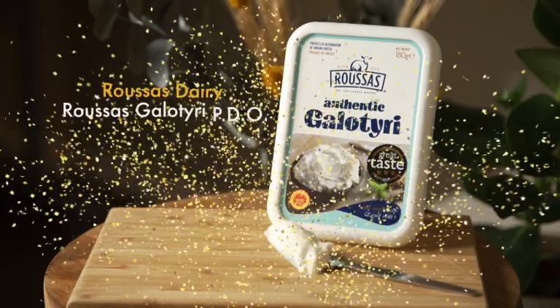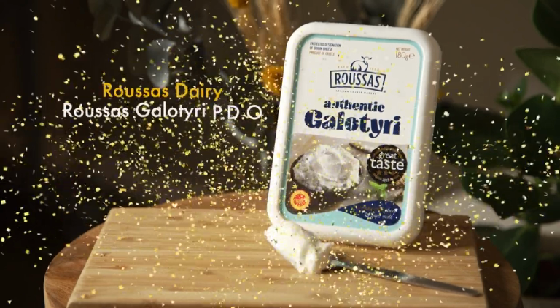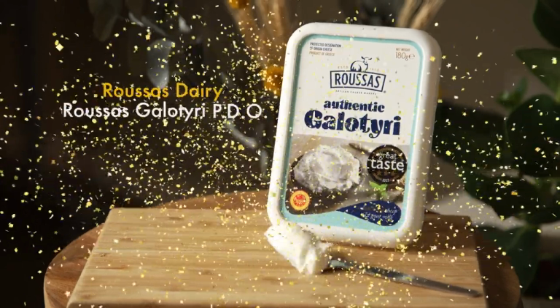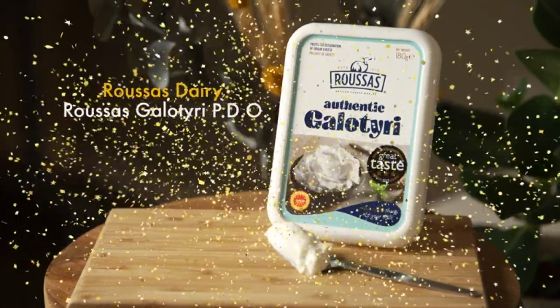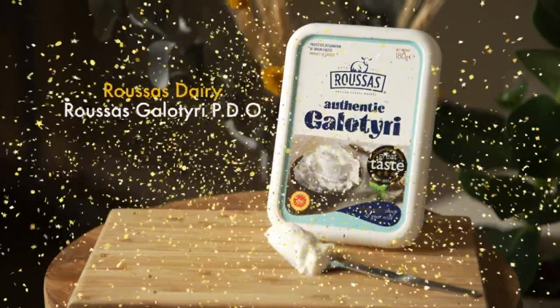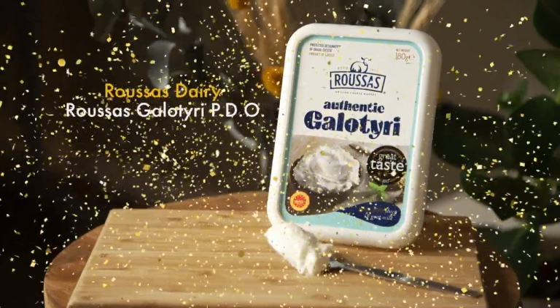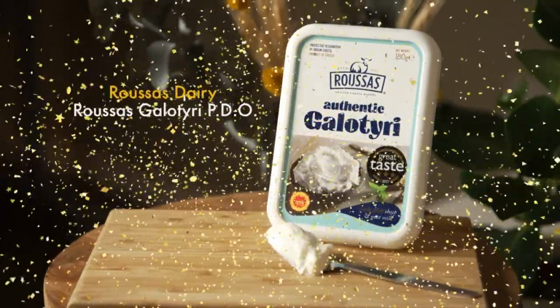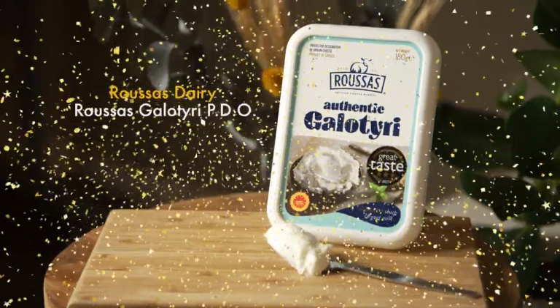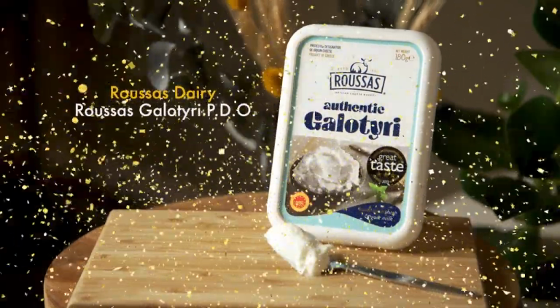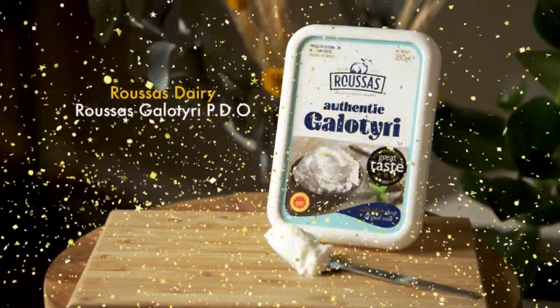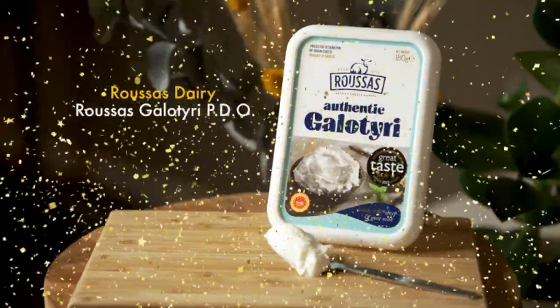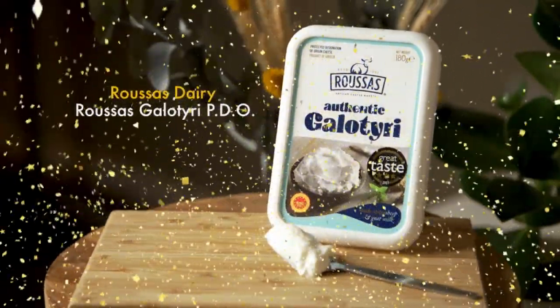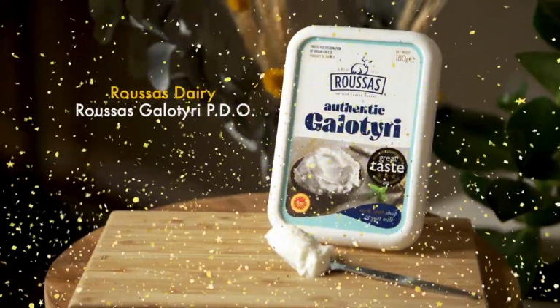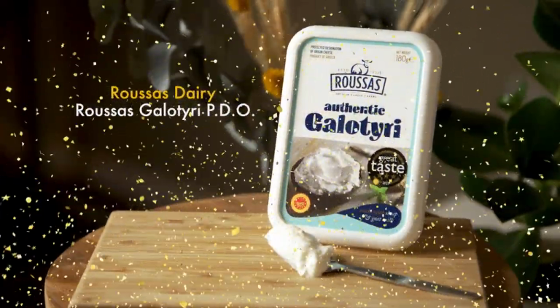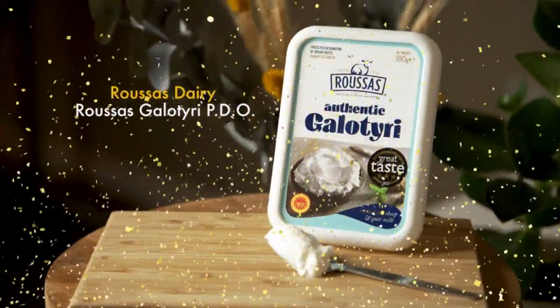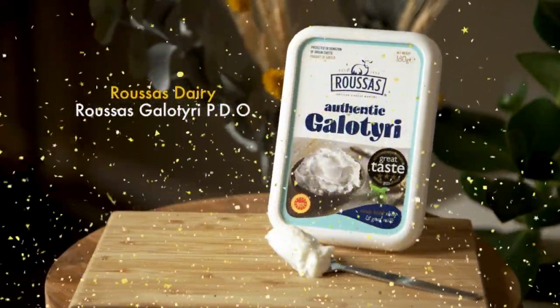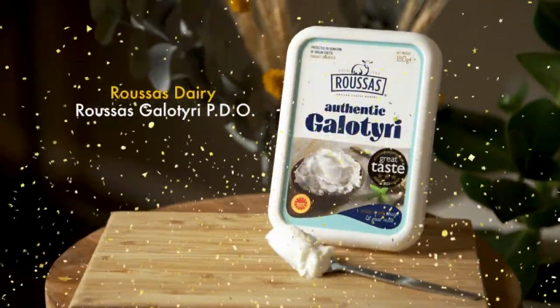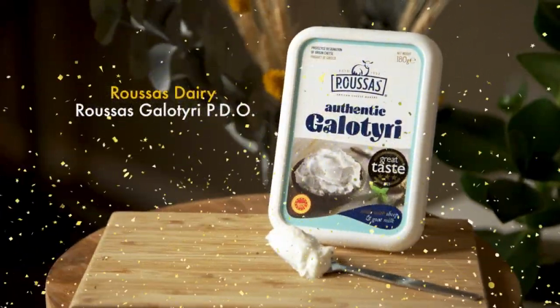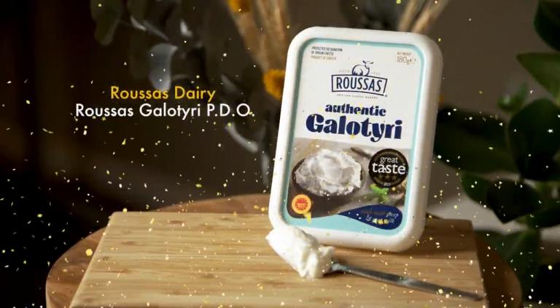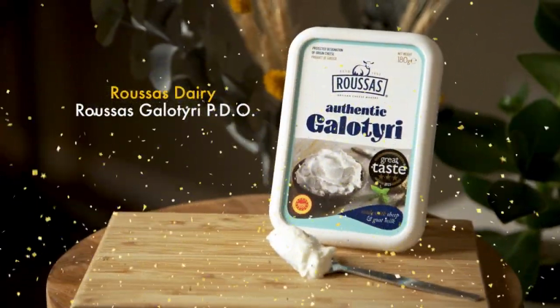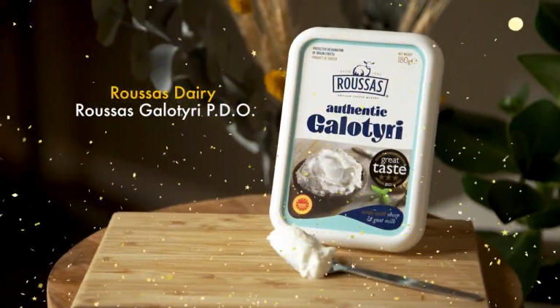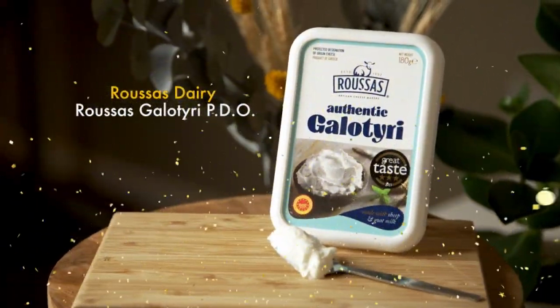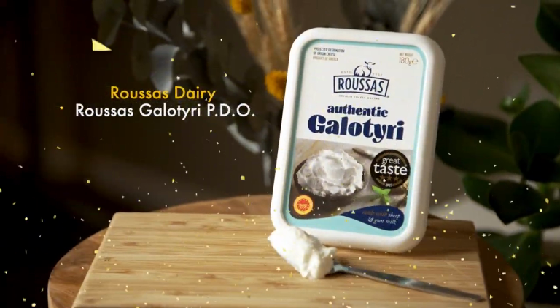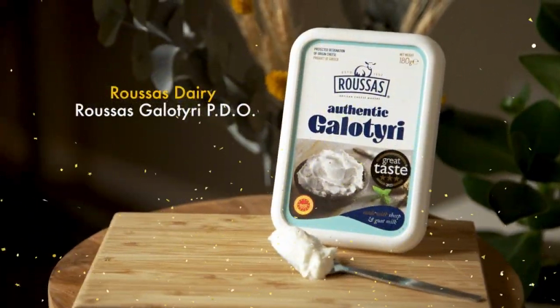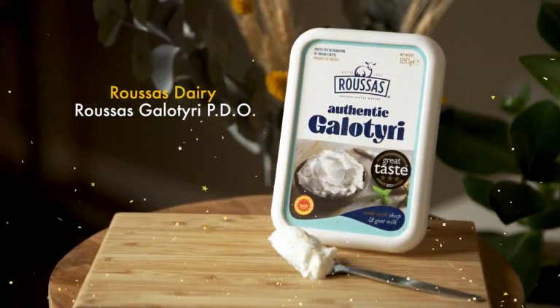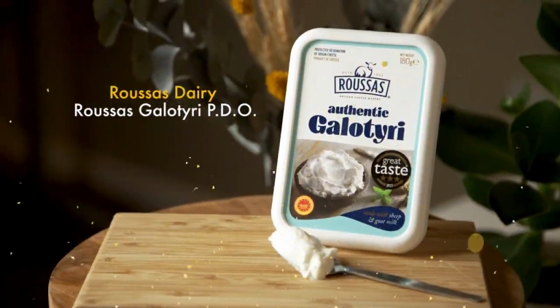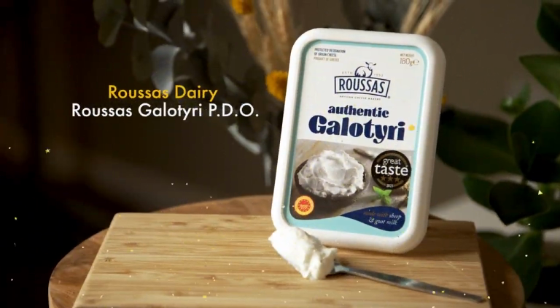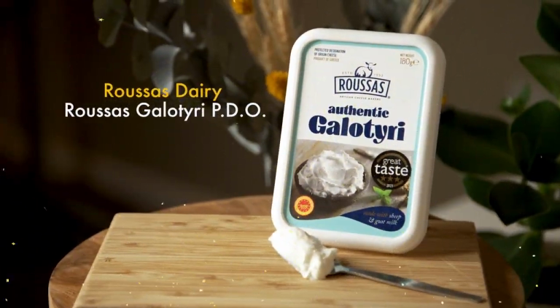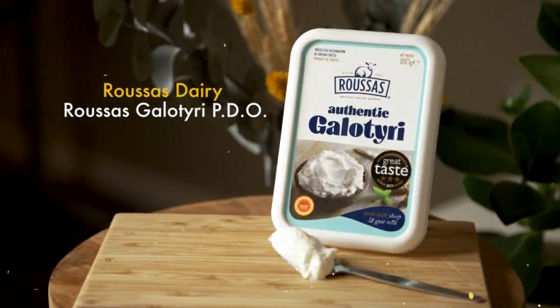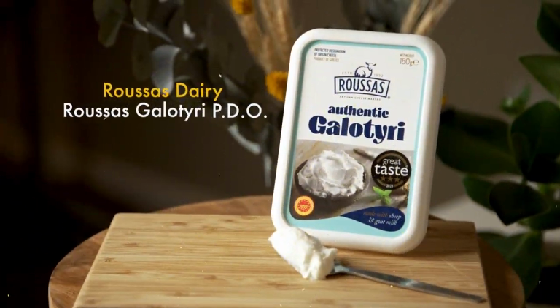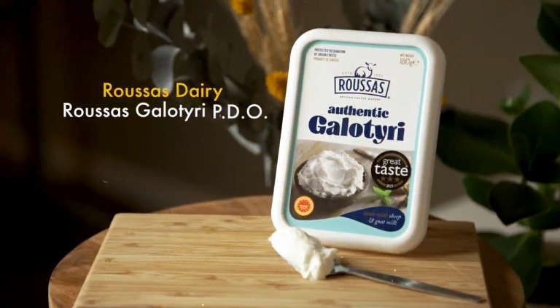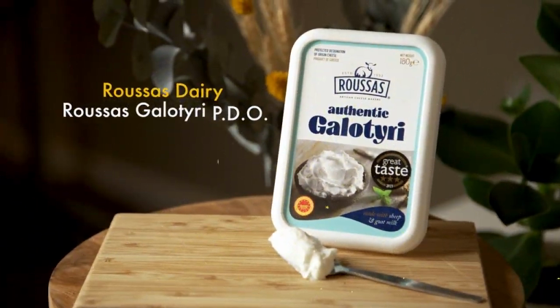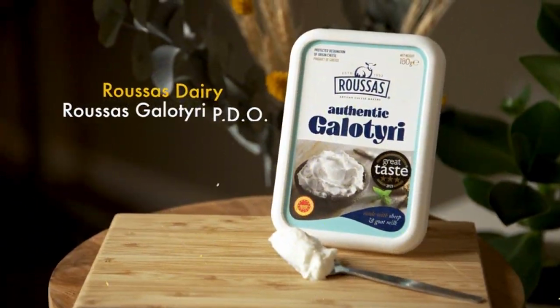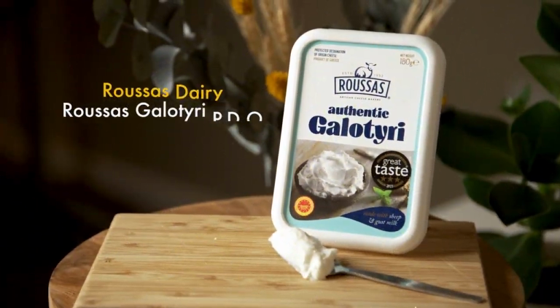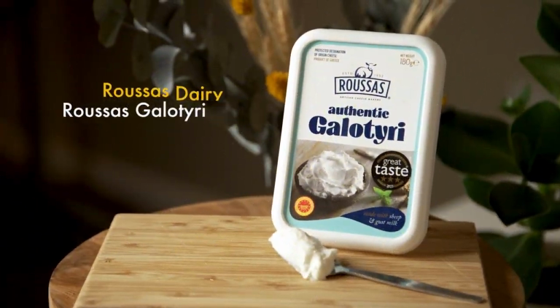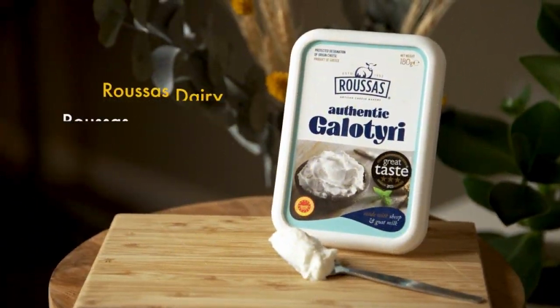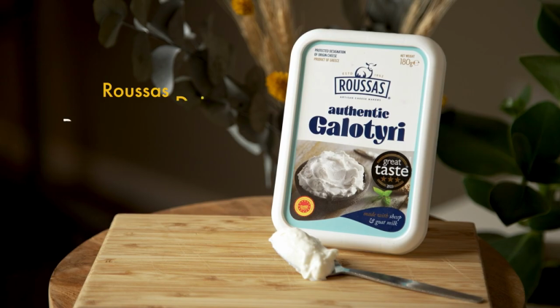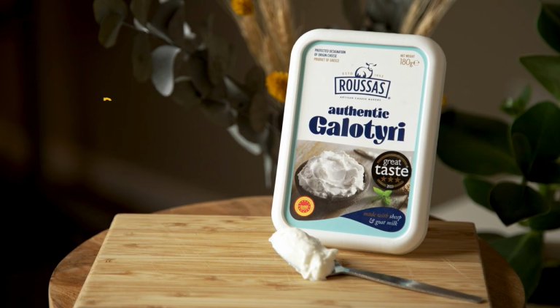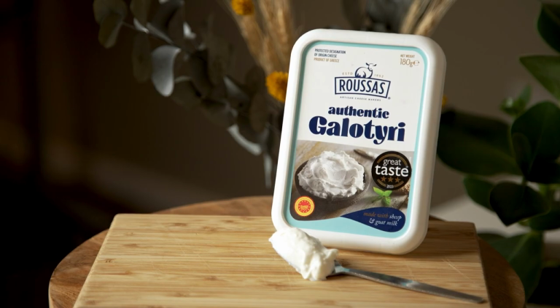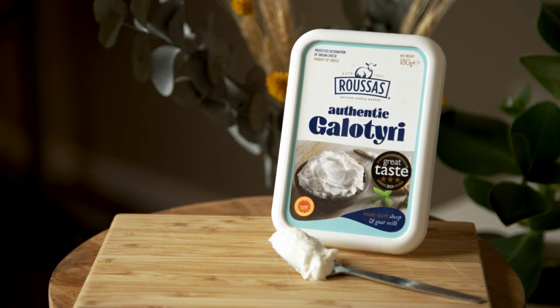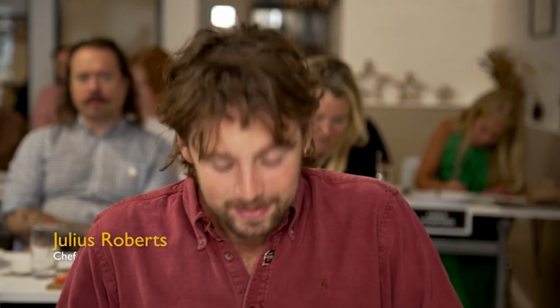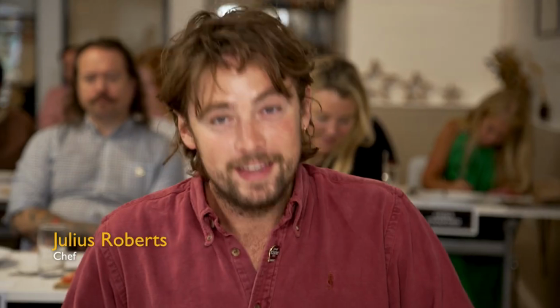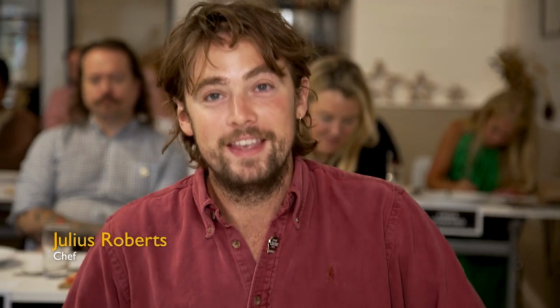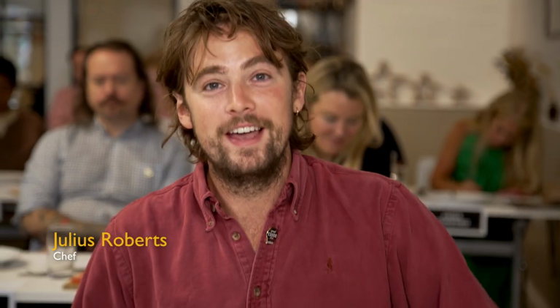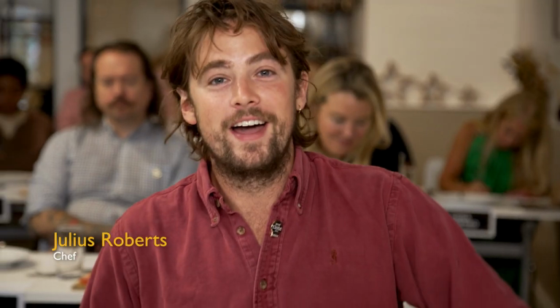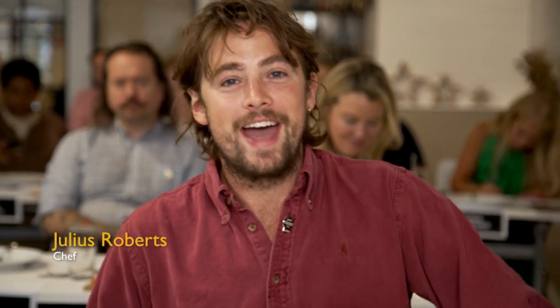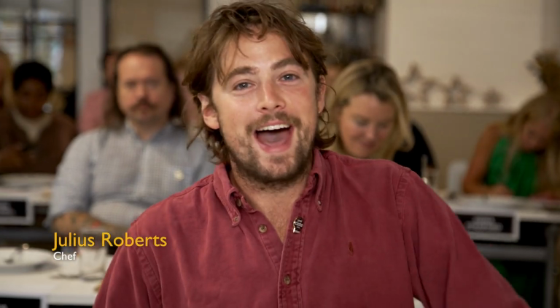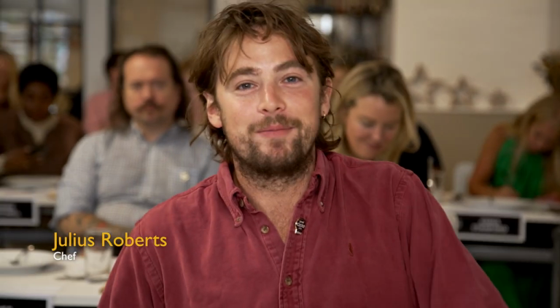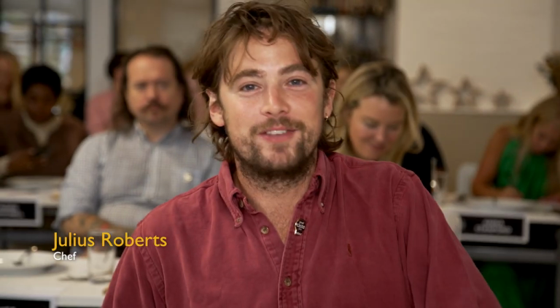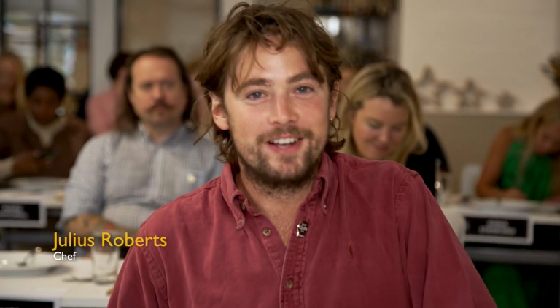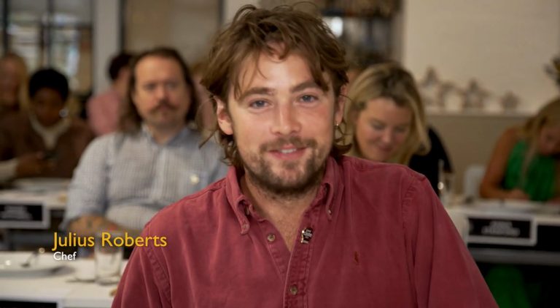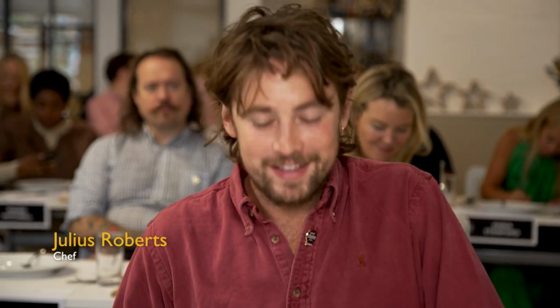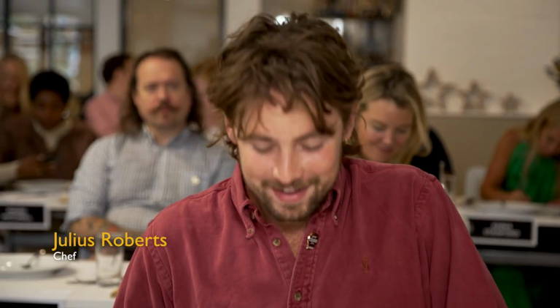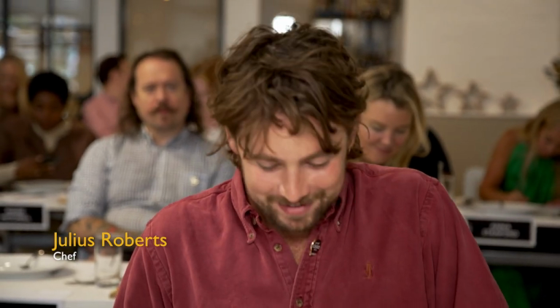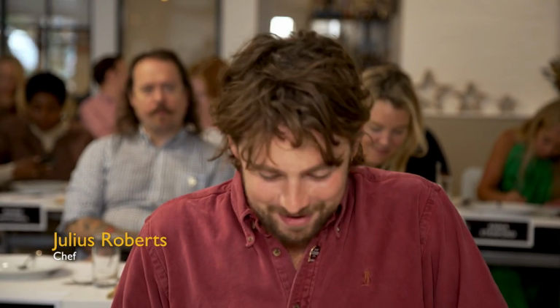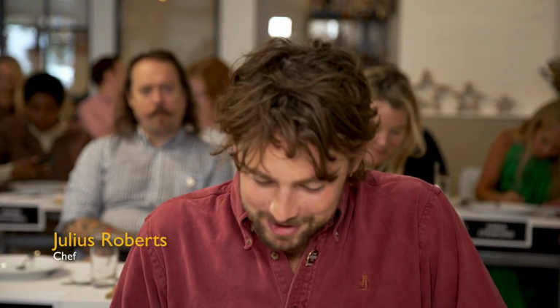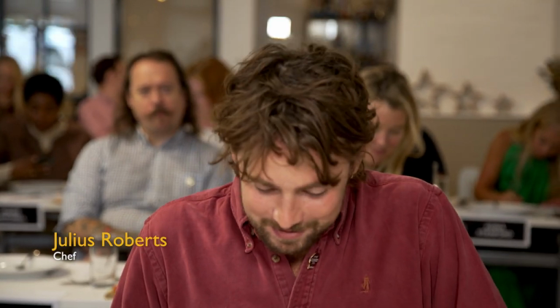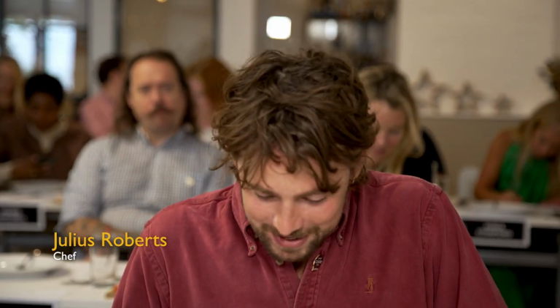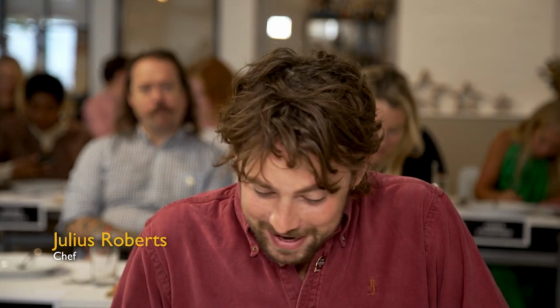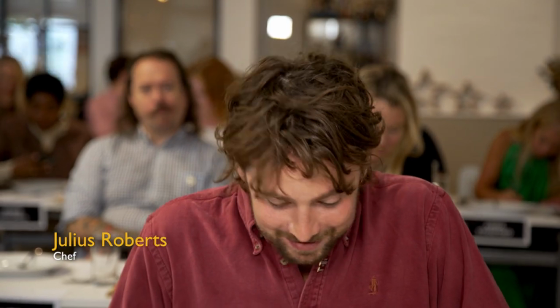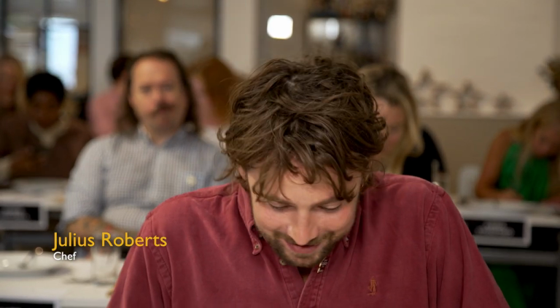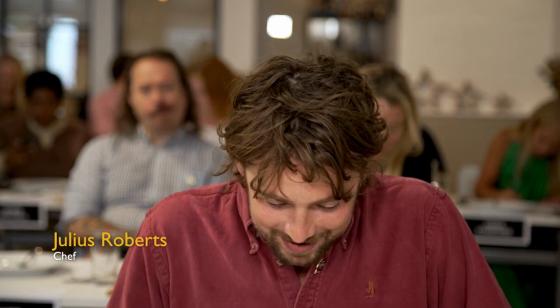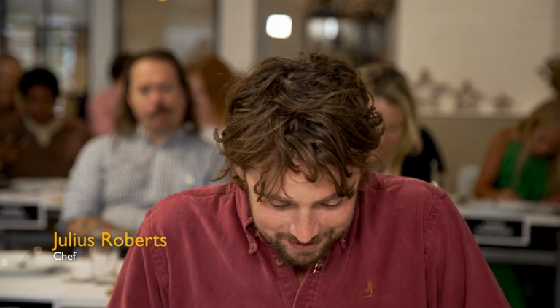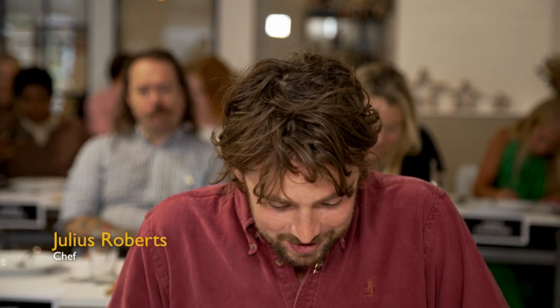Roussas Dairy. Roussas Galateri. PDO. Yeah, I absolutely loved it. Seven — easy seven.